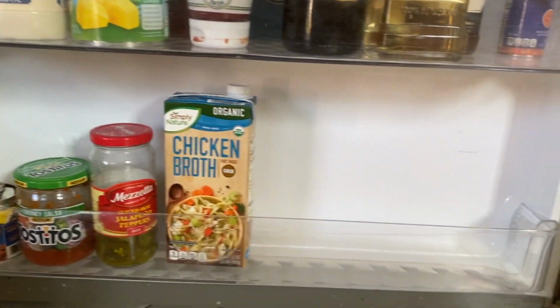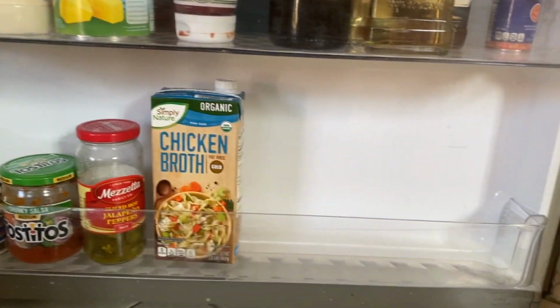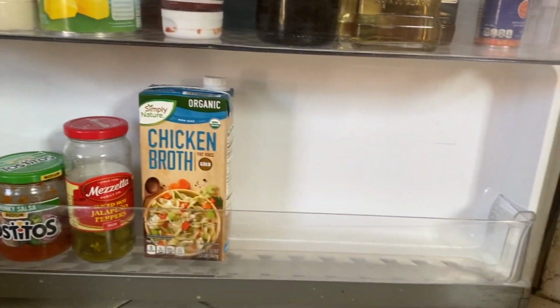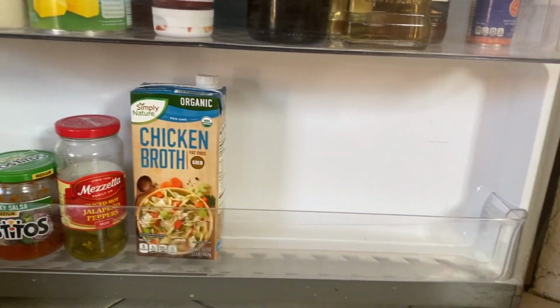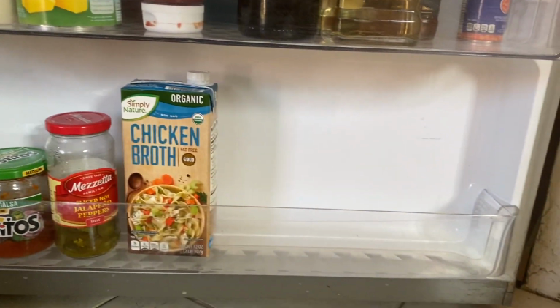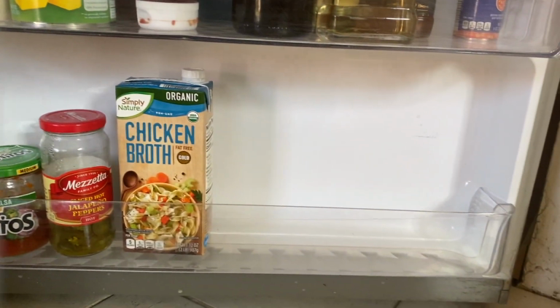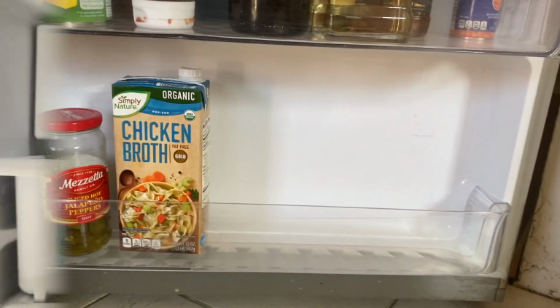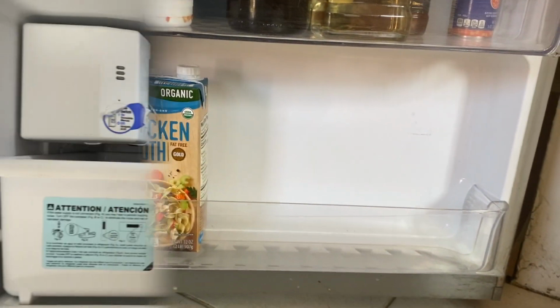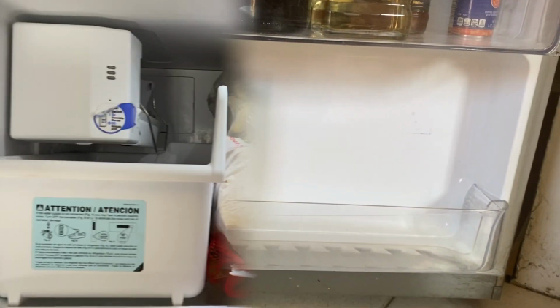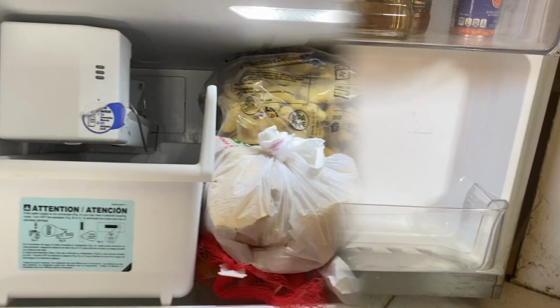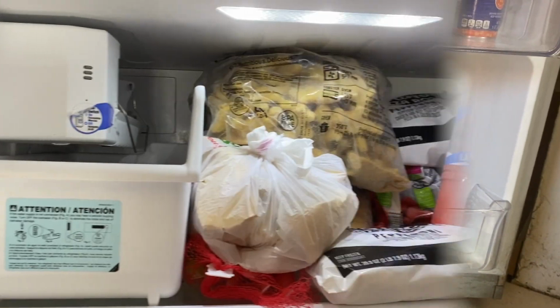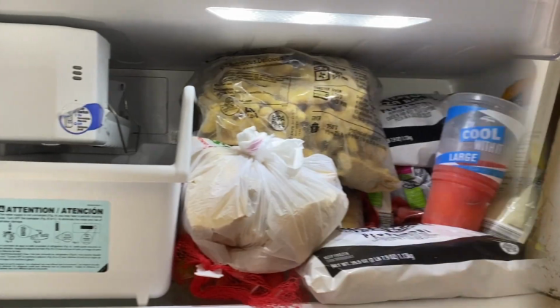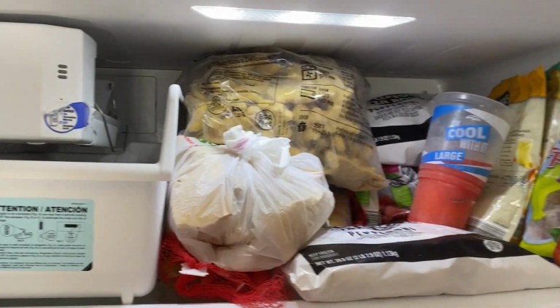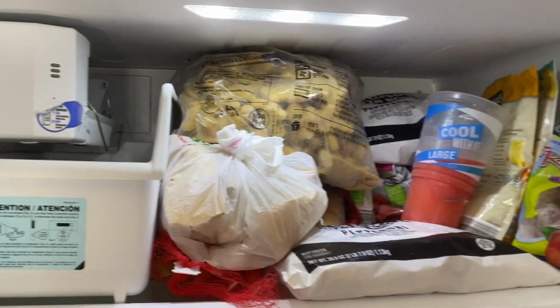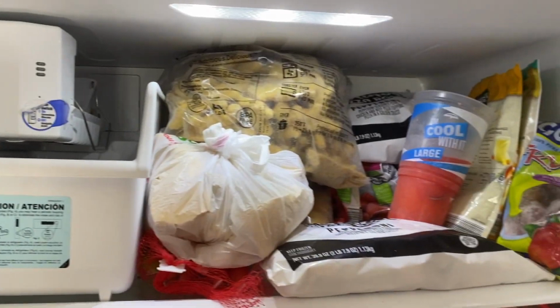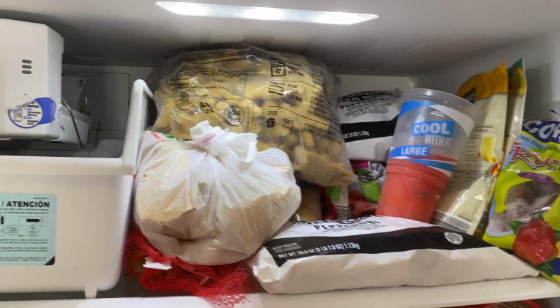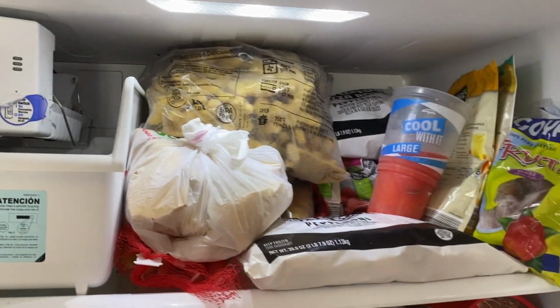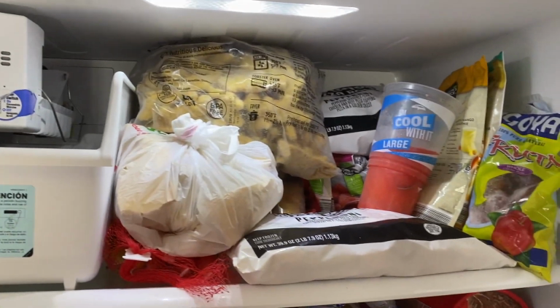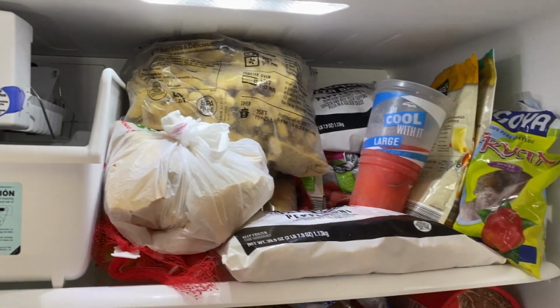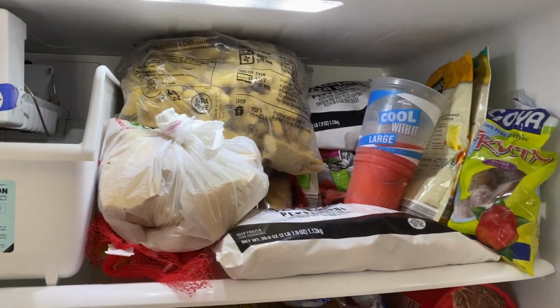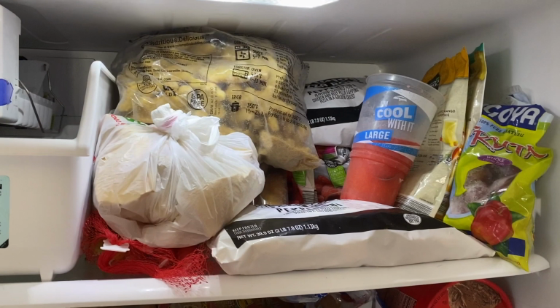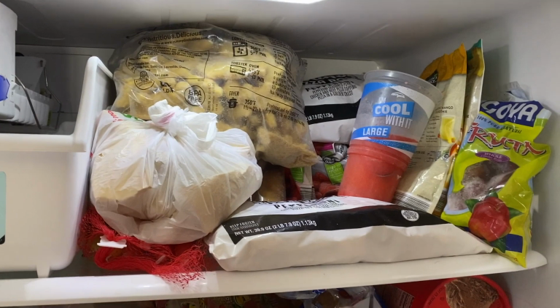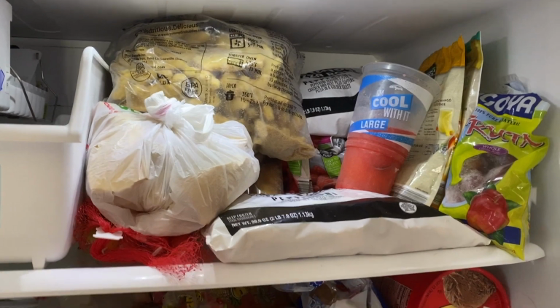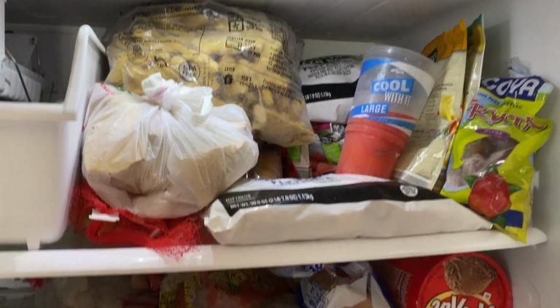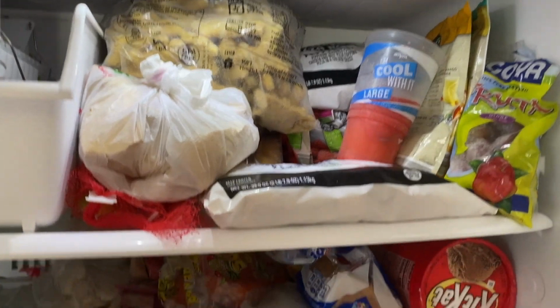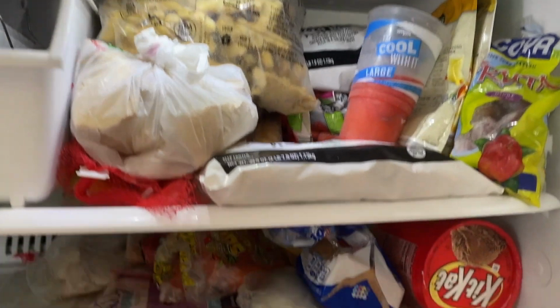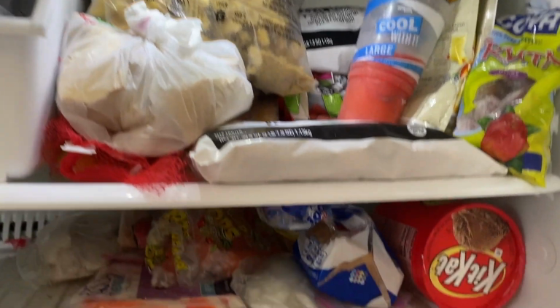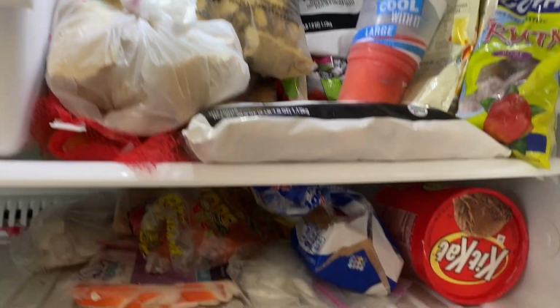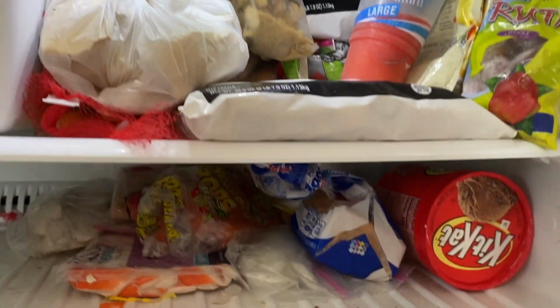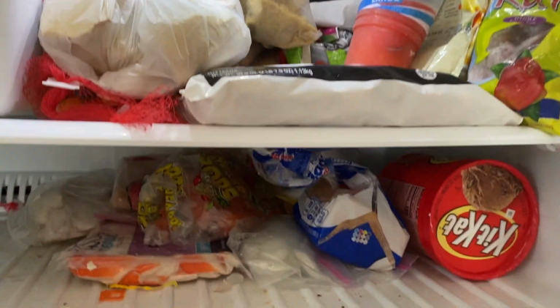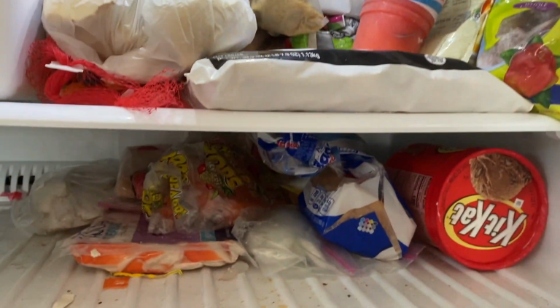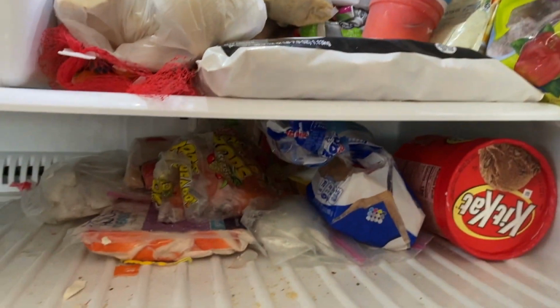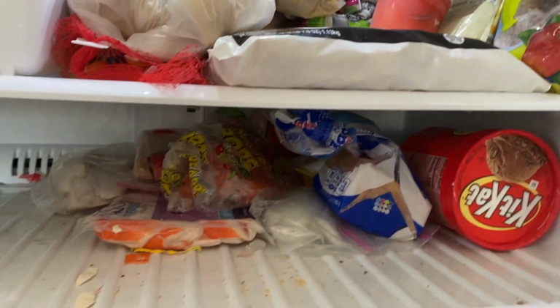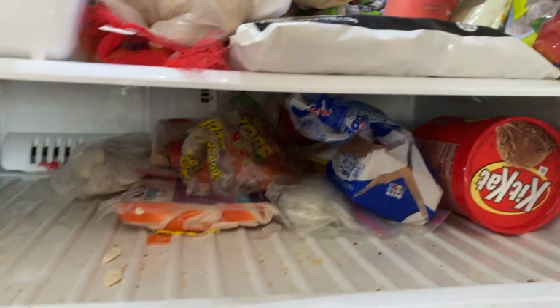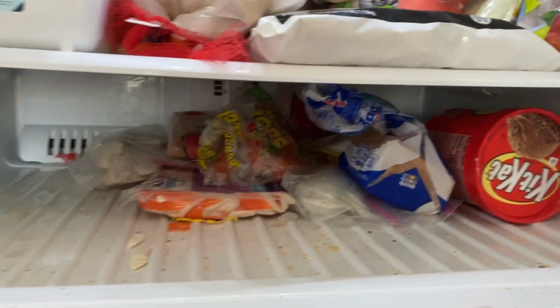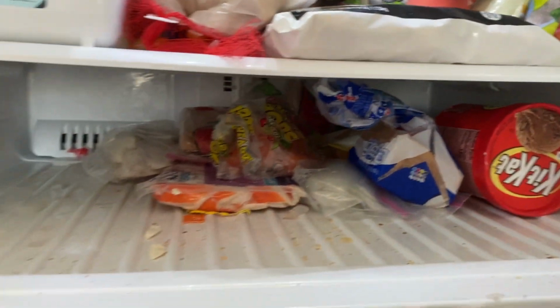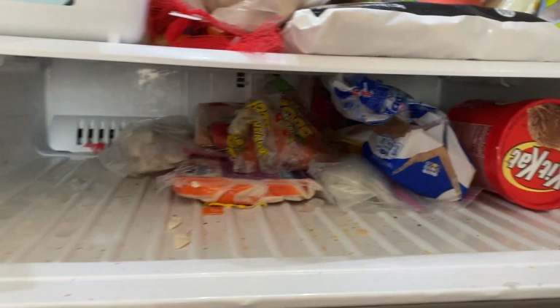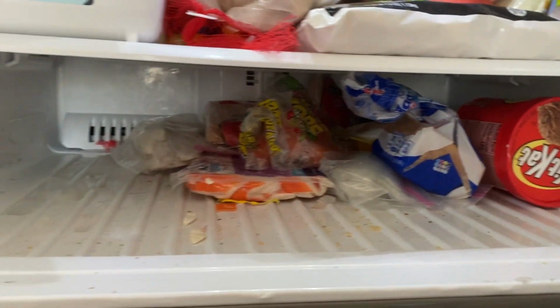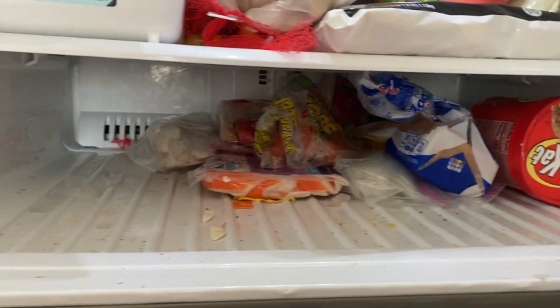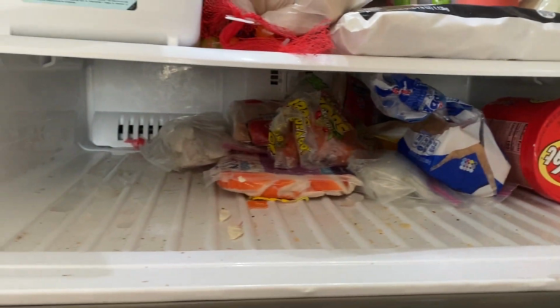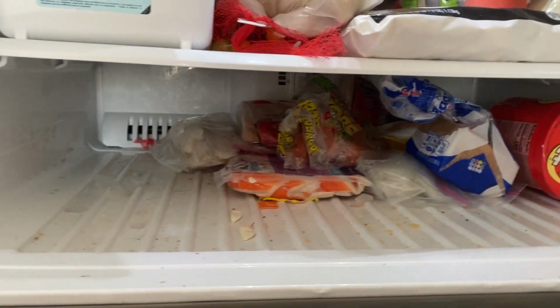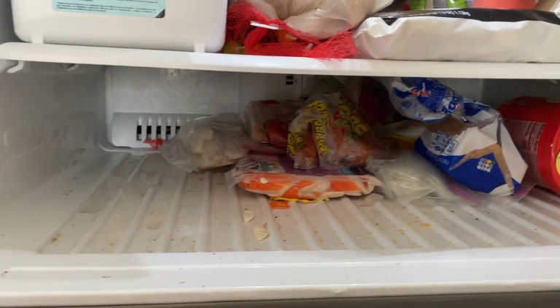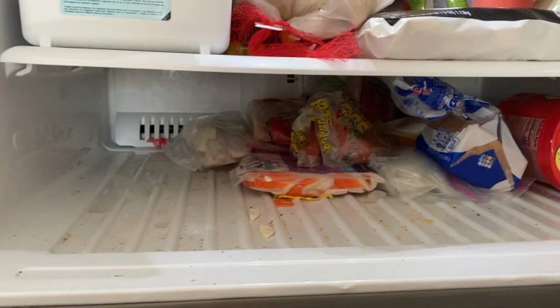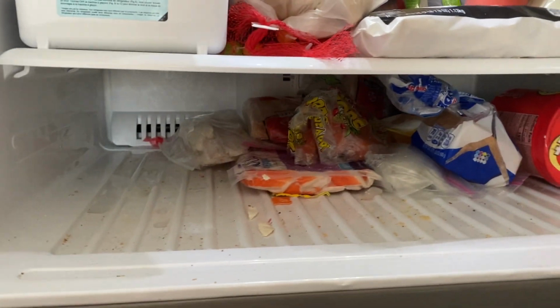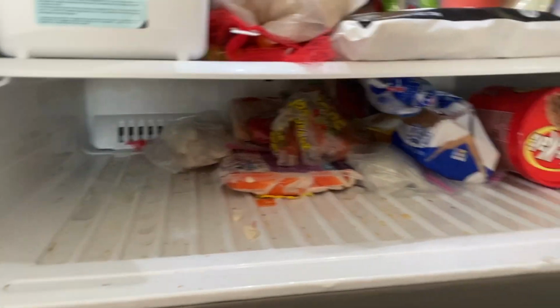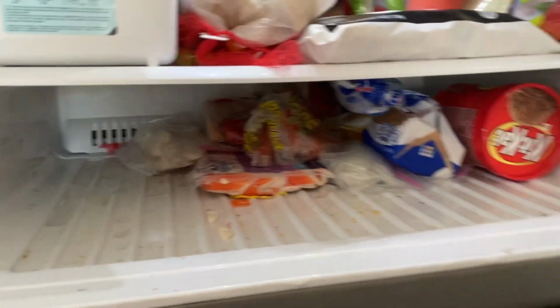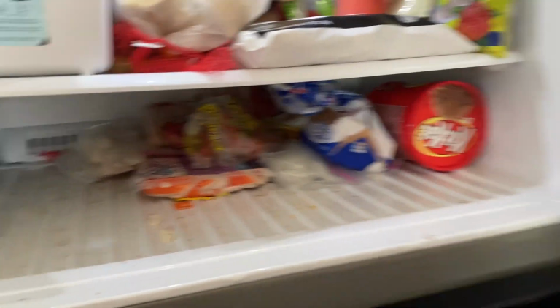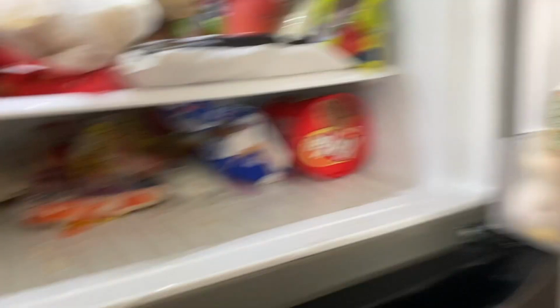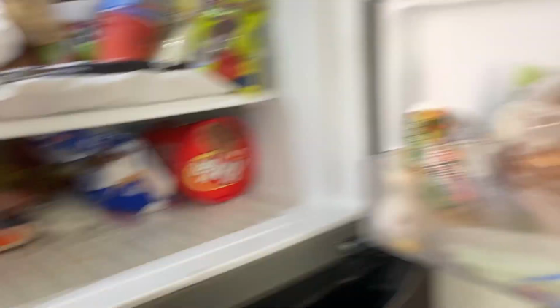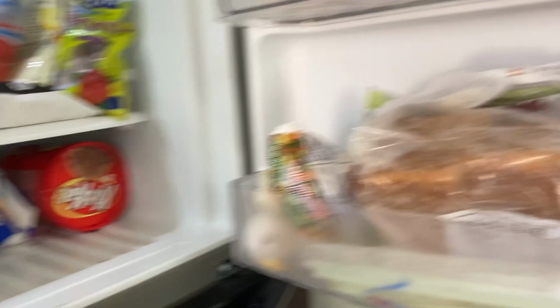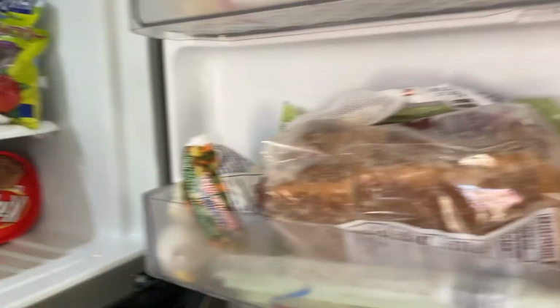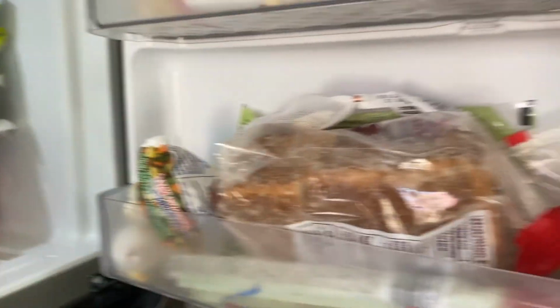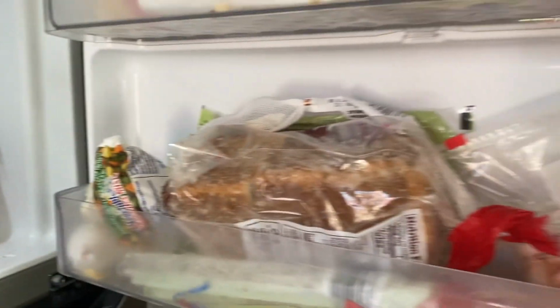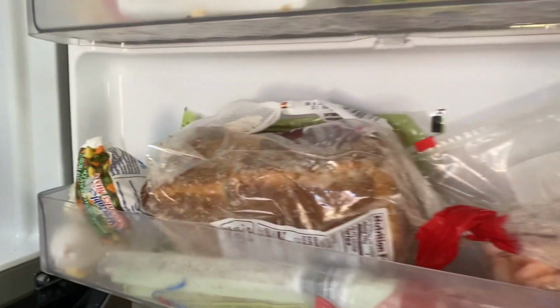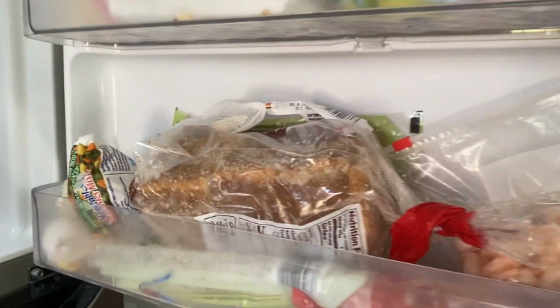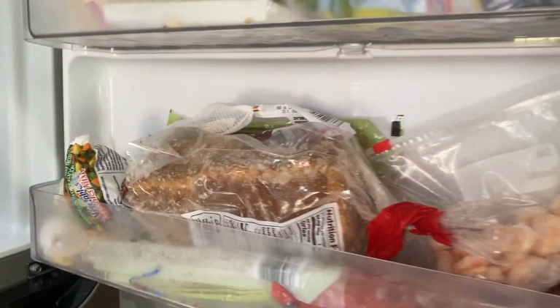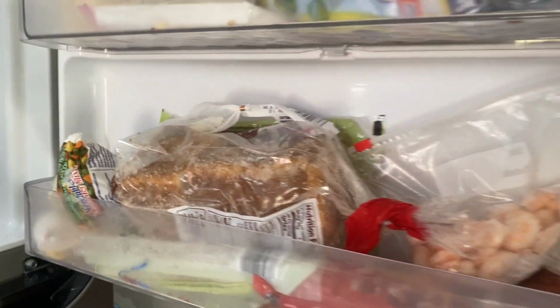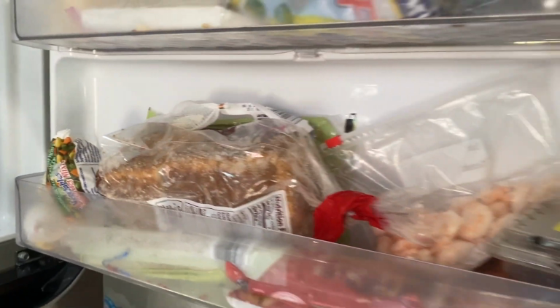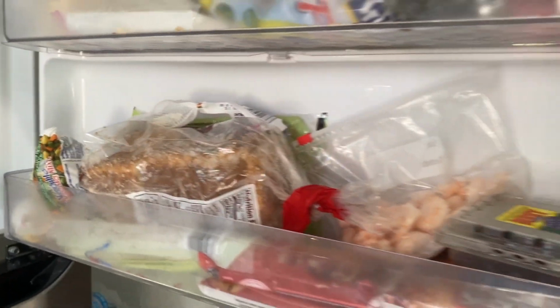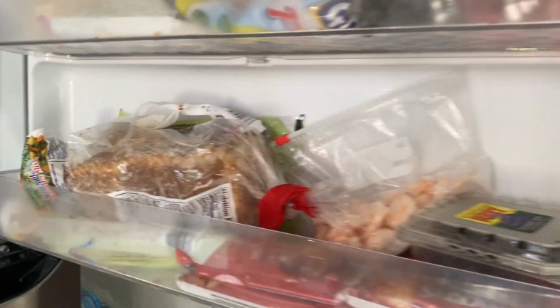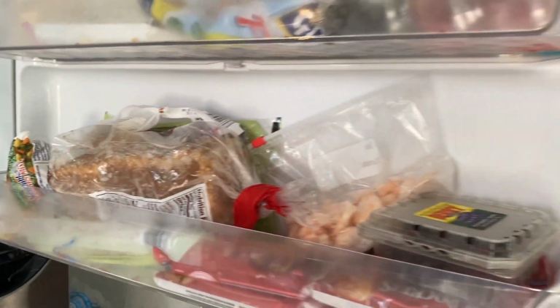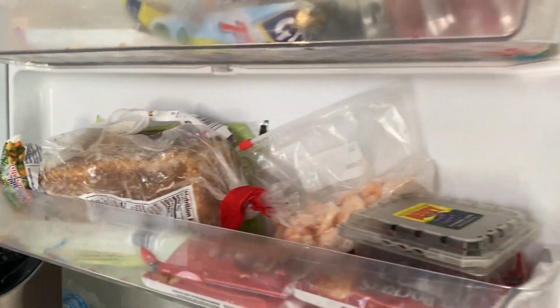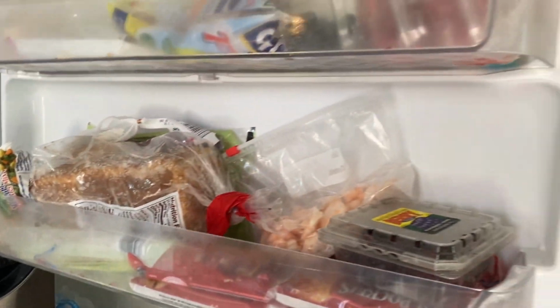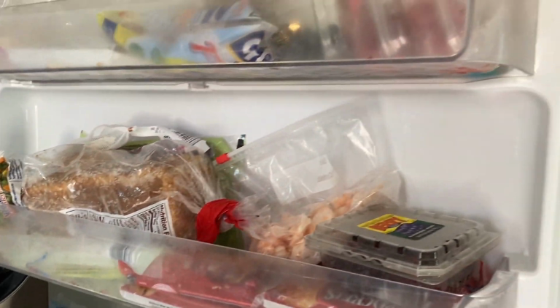In the second row we have alcohol that I don't really use, and my condiments. Now we're moving on to my freezer, and as you can tell, it's also a mess.